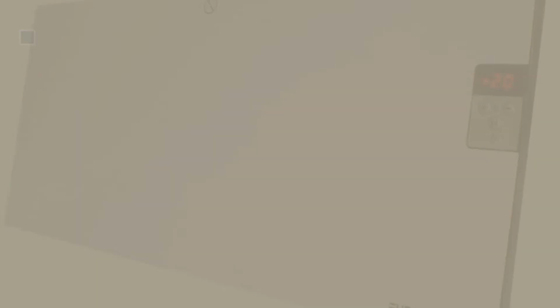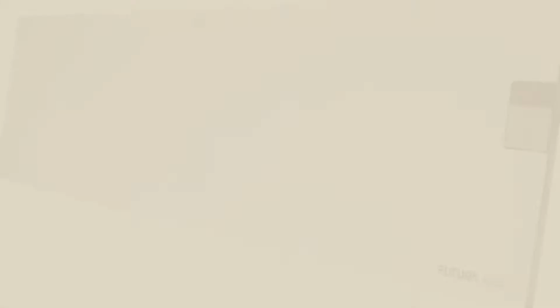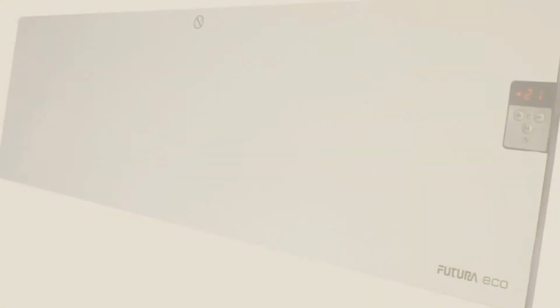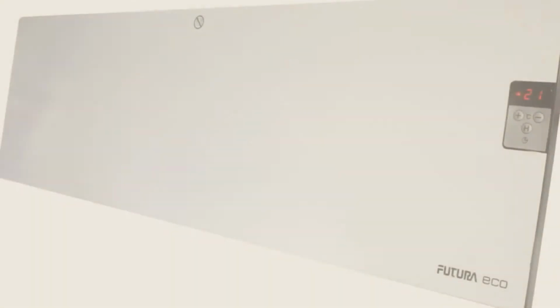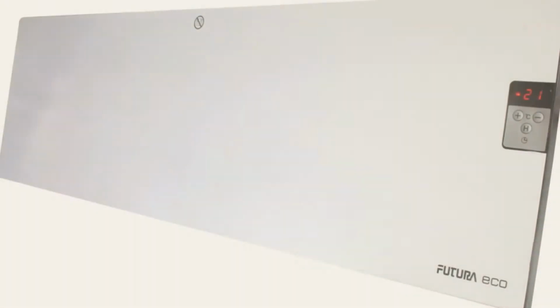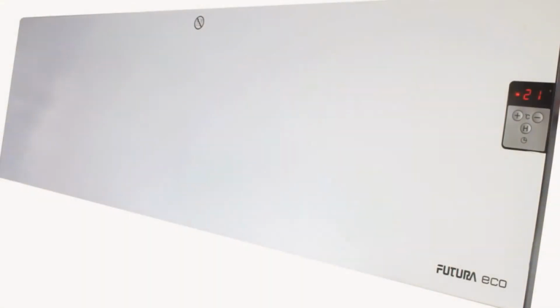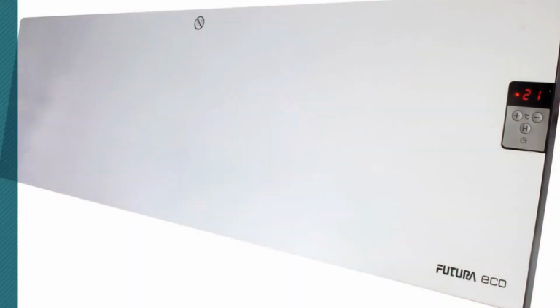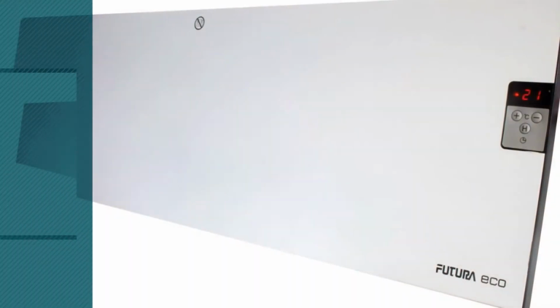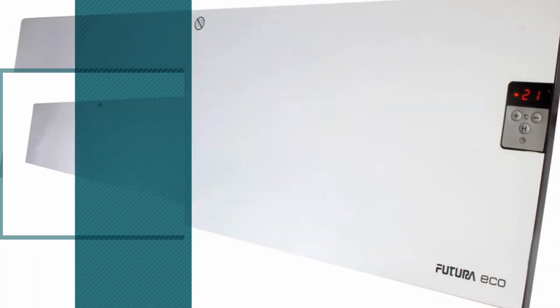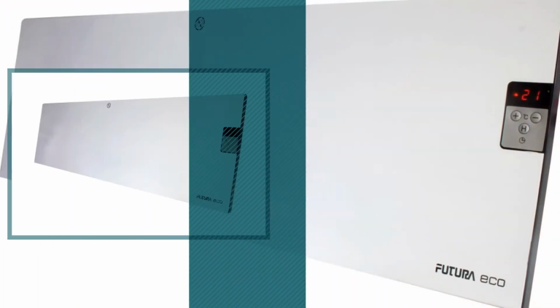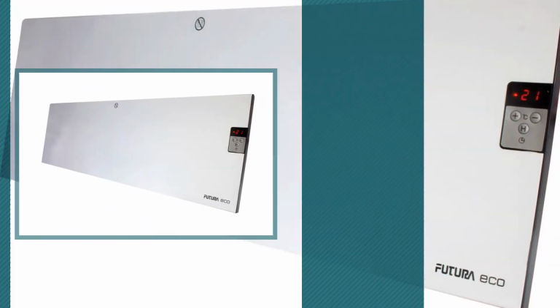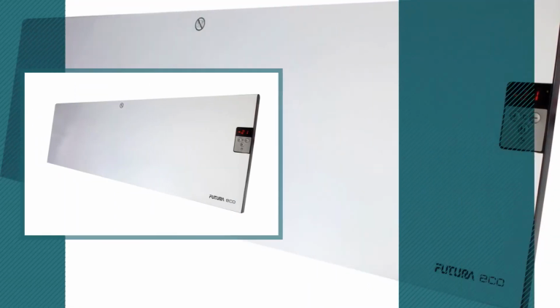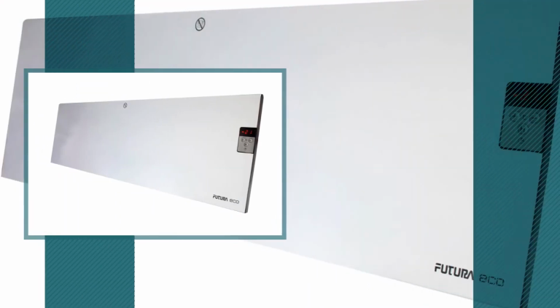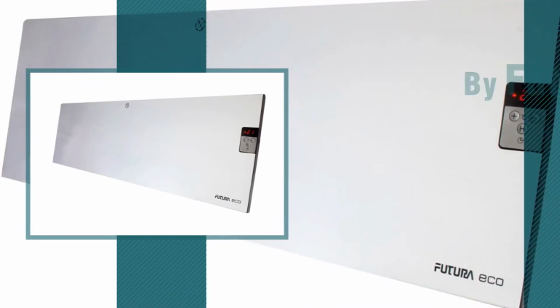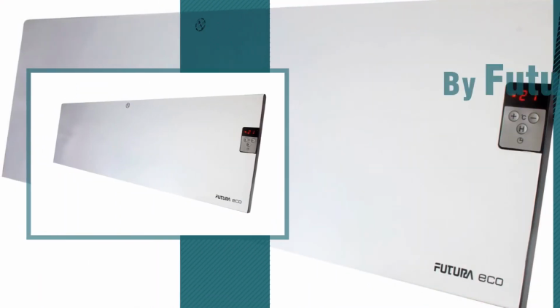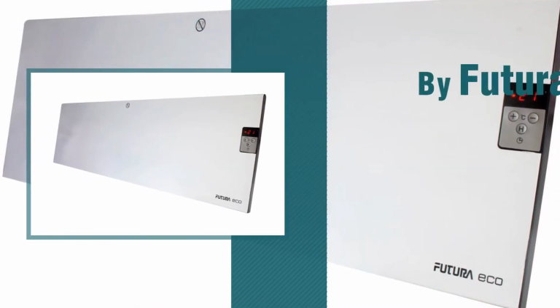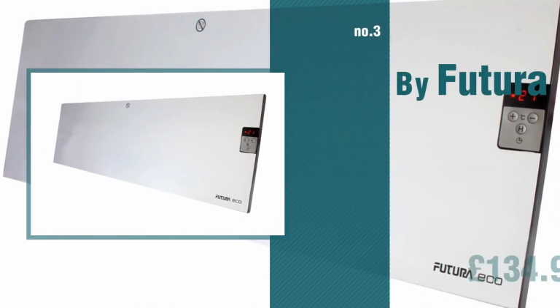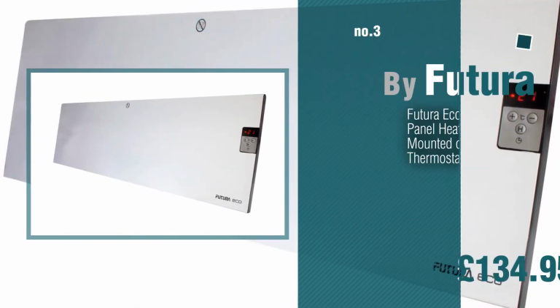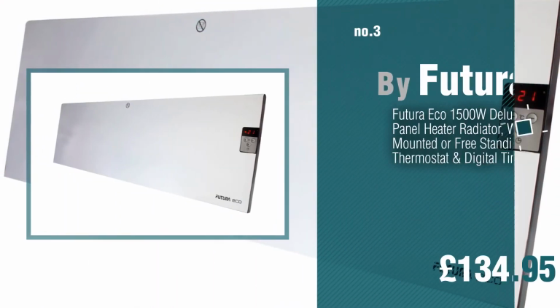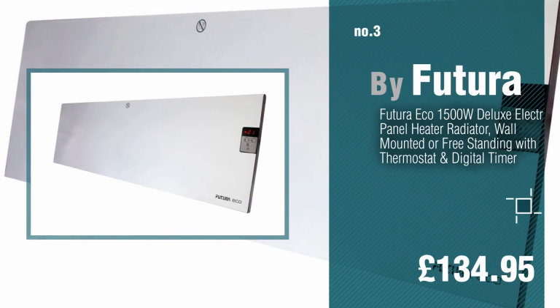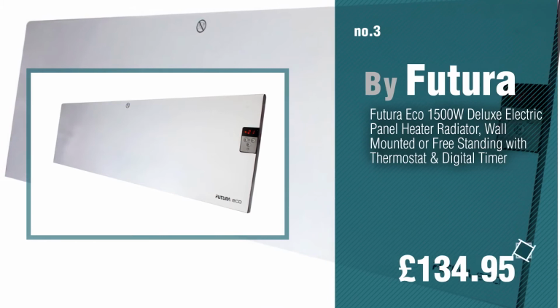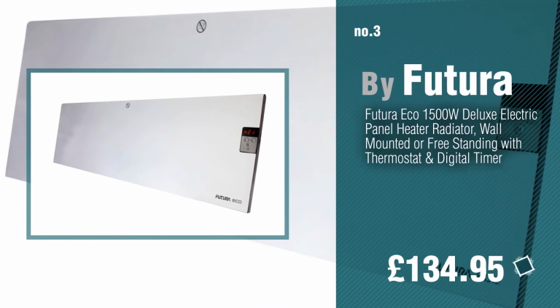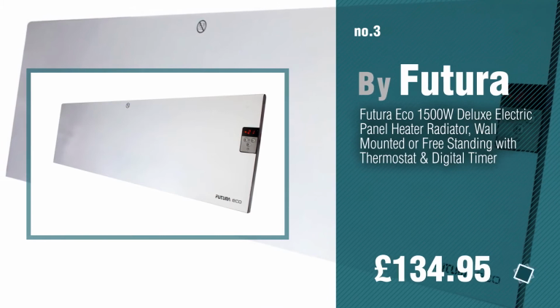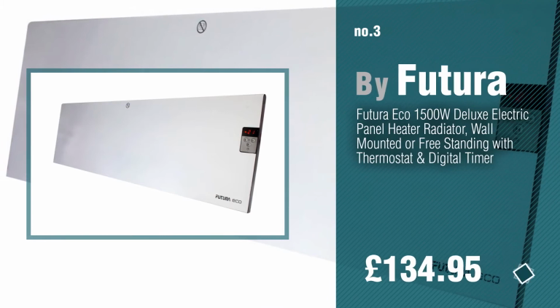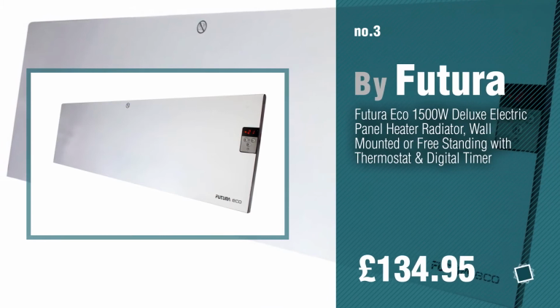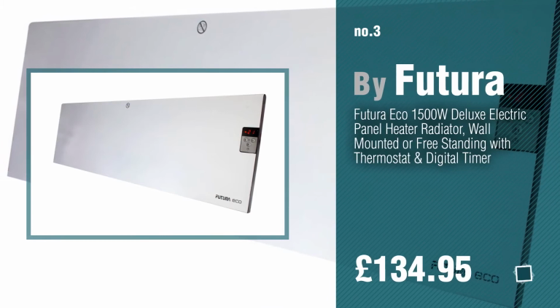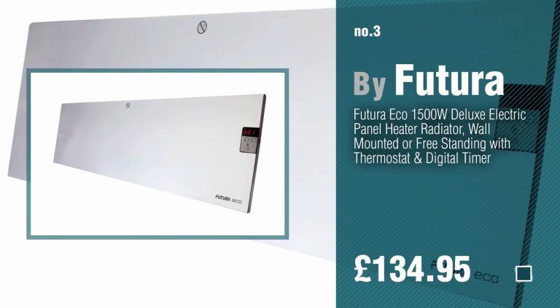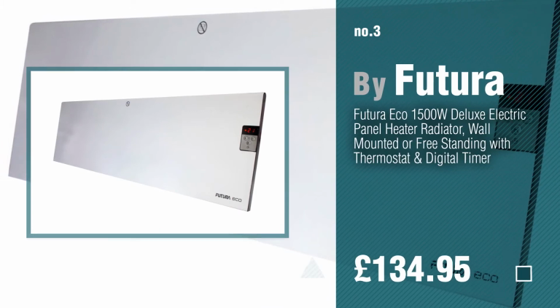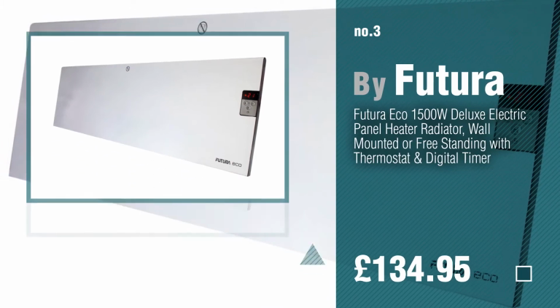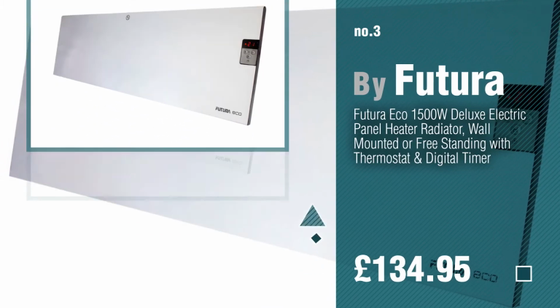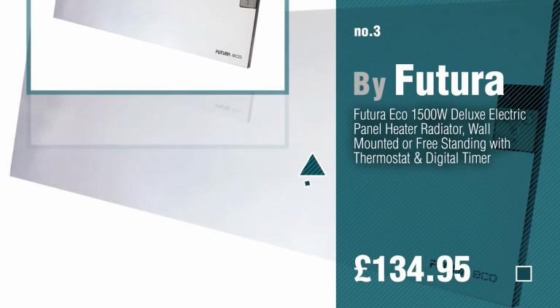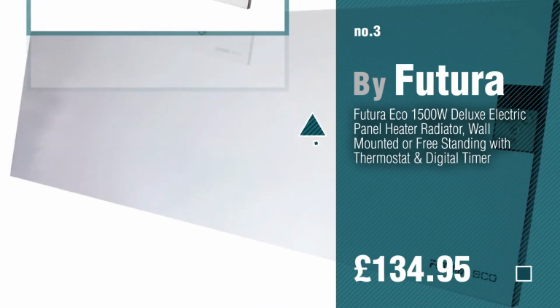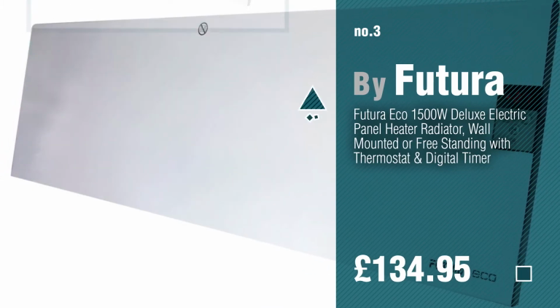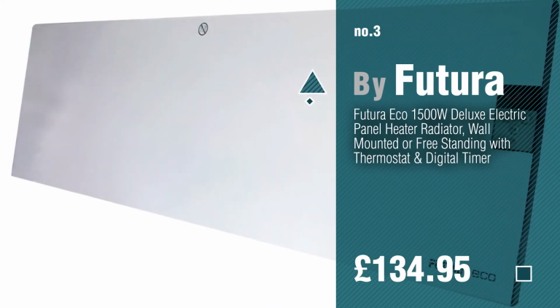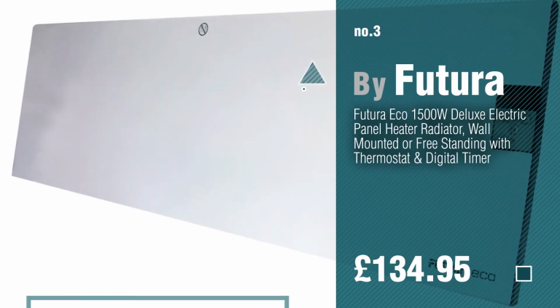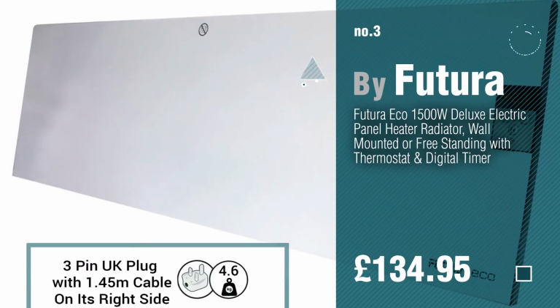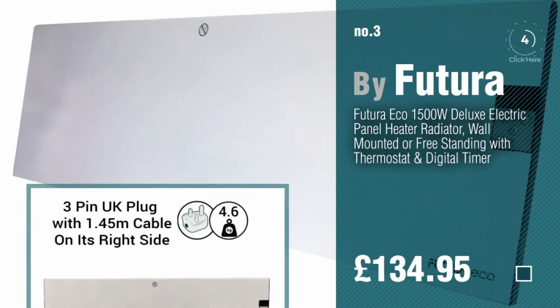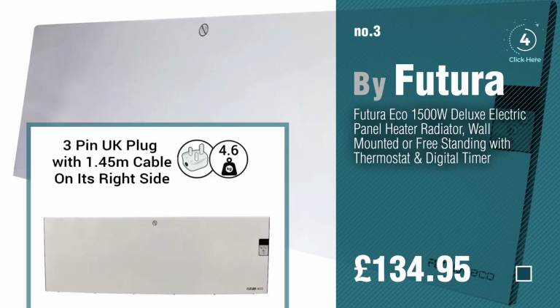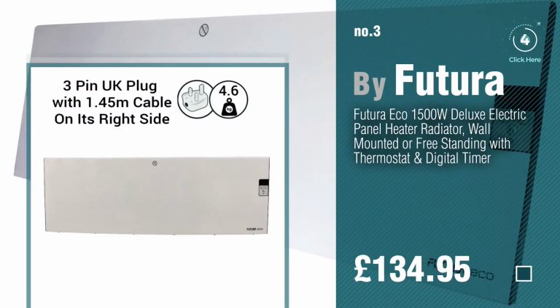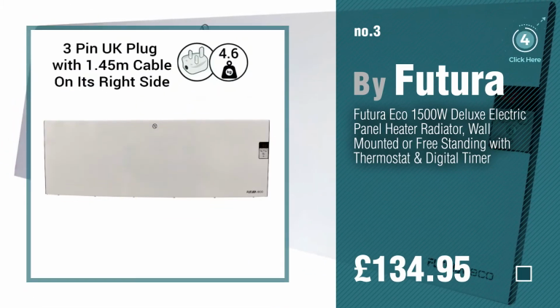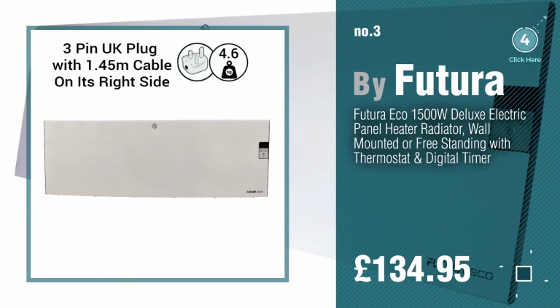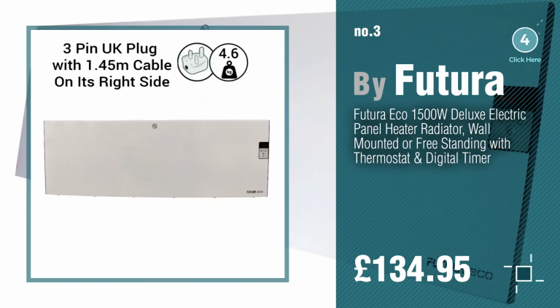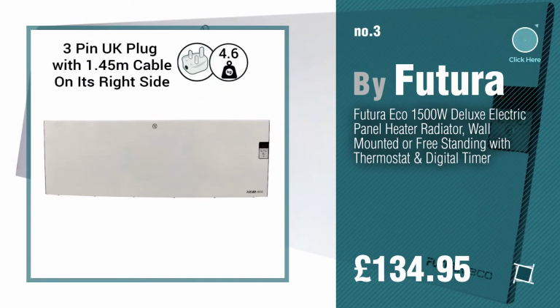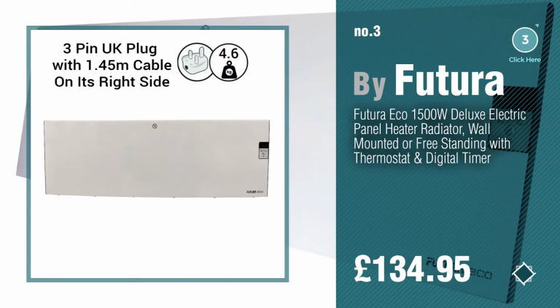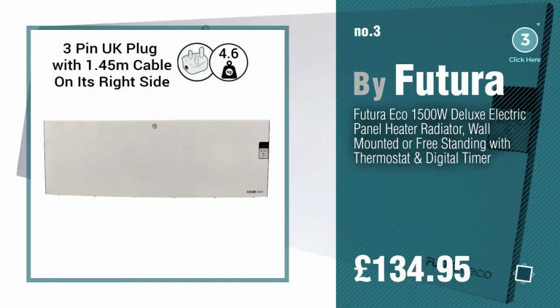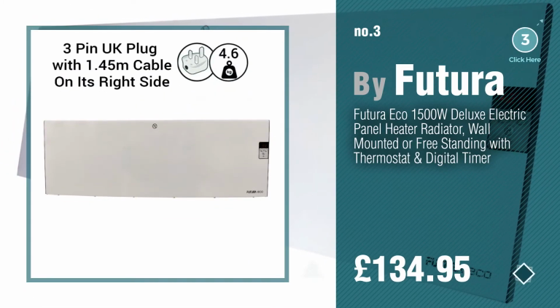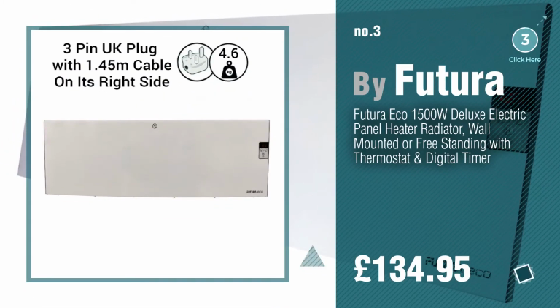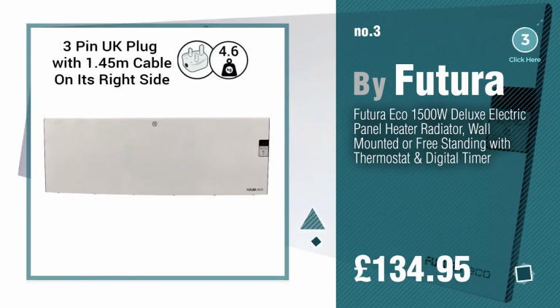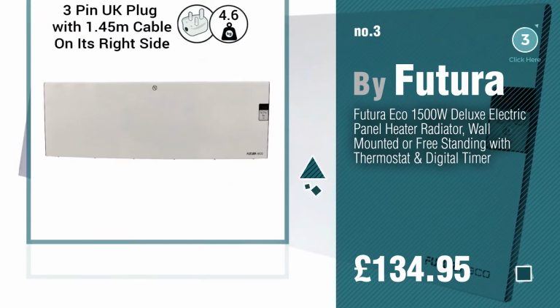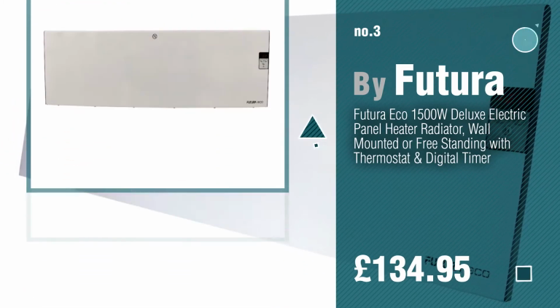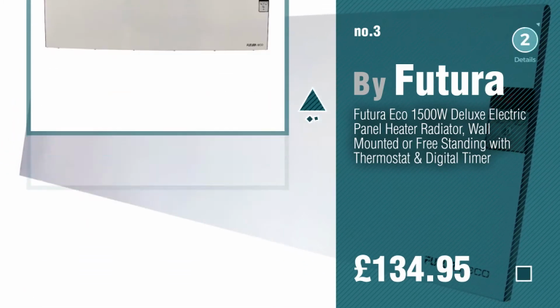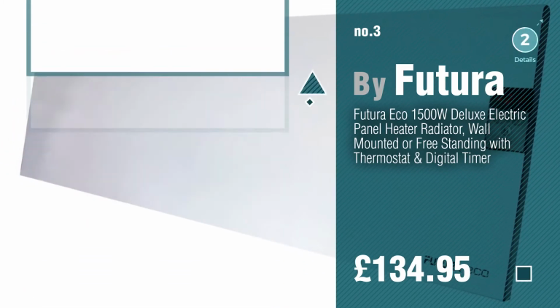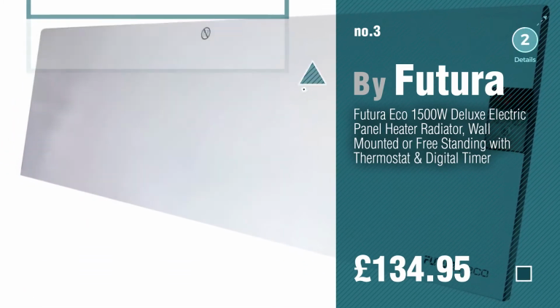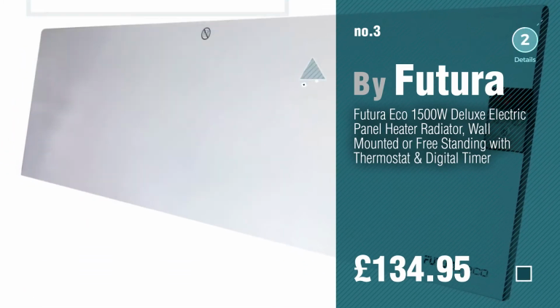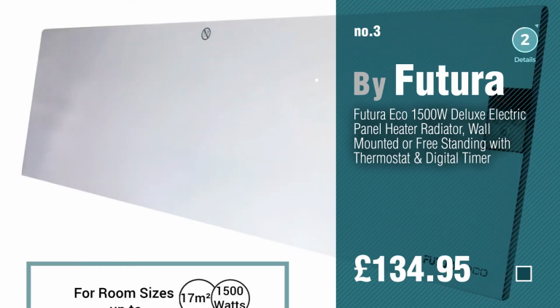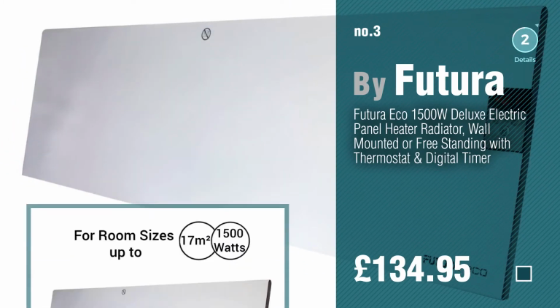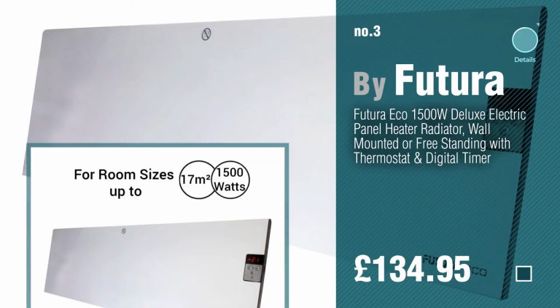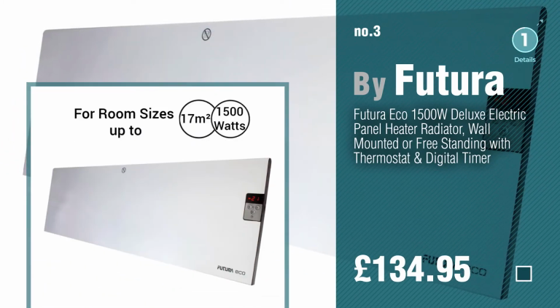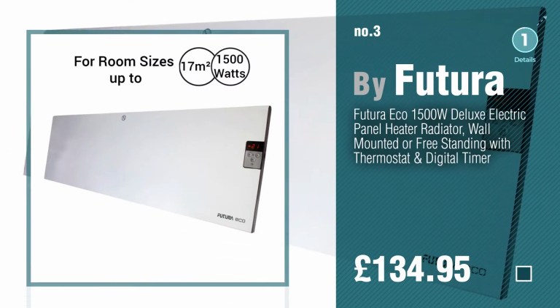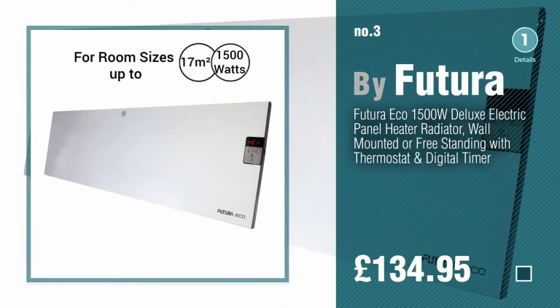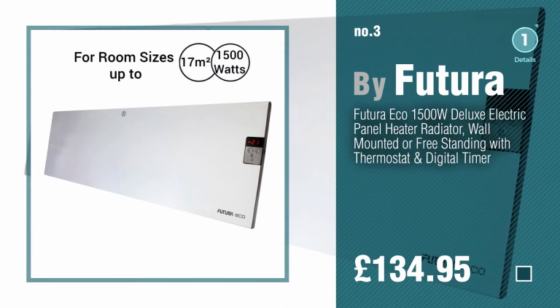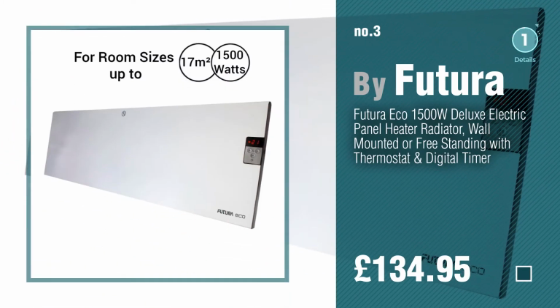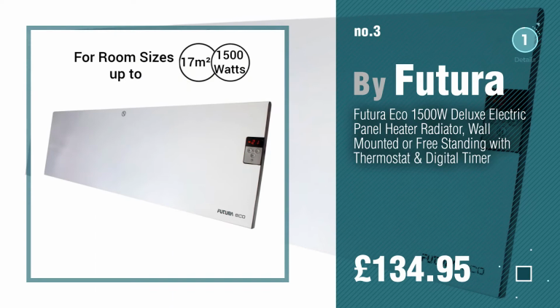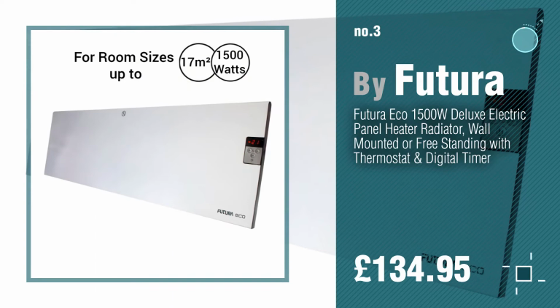Number 3 by Futura. For more info about these best sellers, just click the circle.